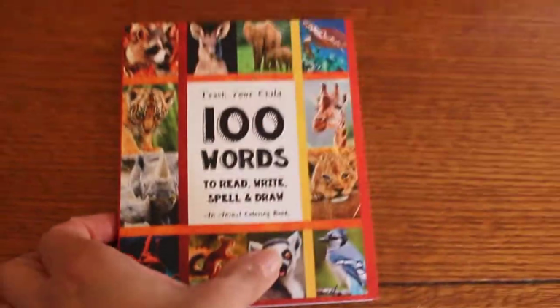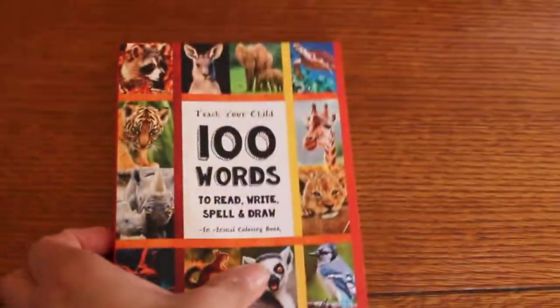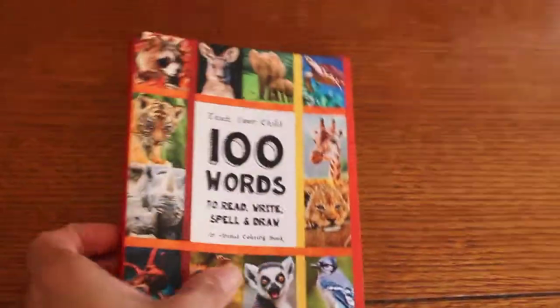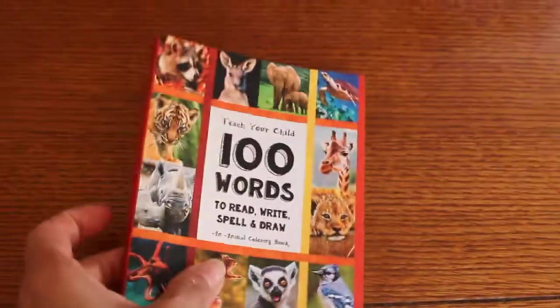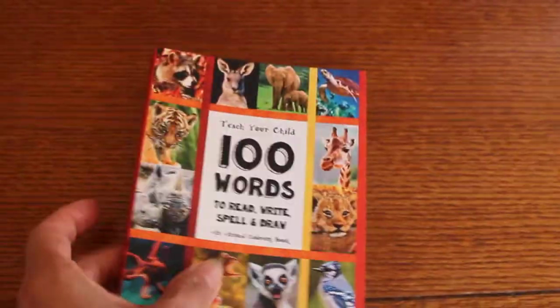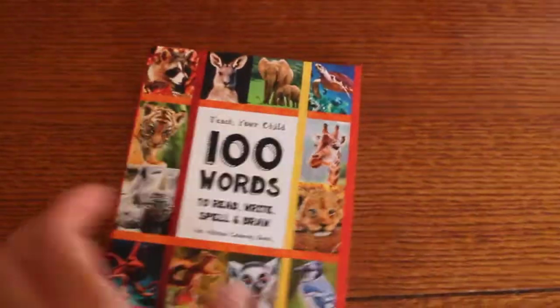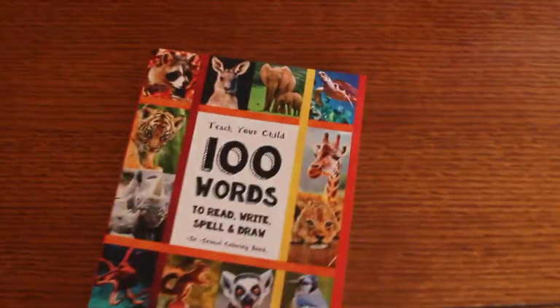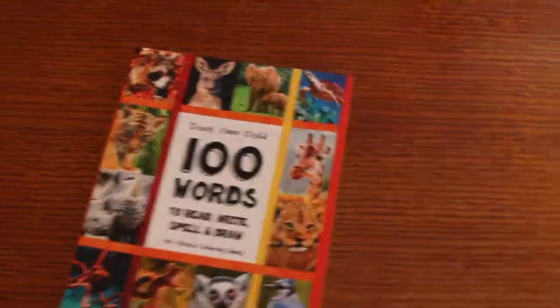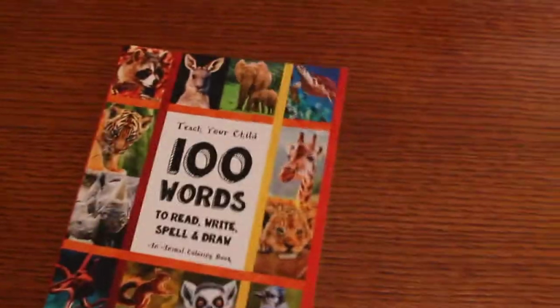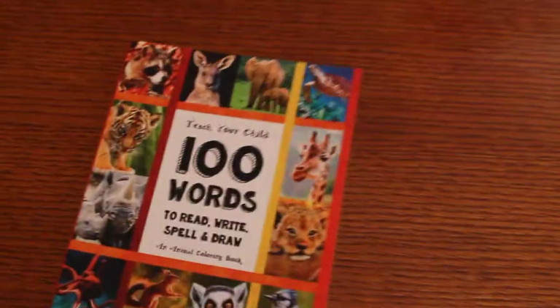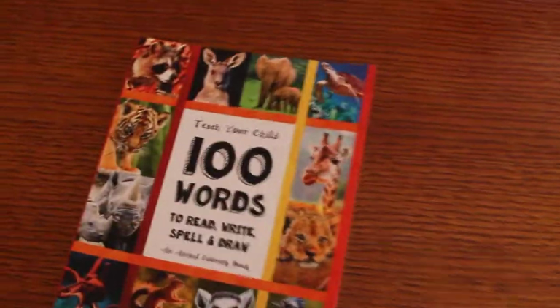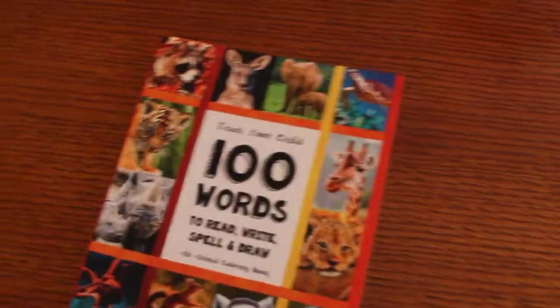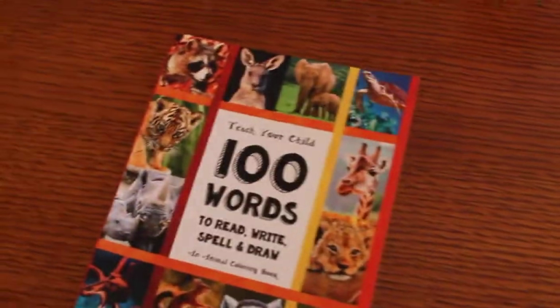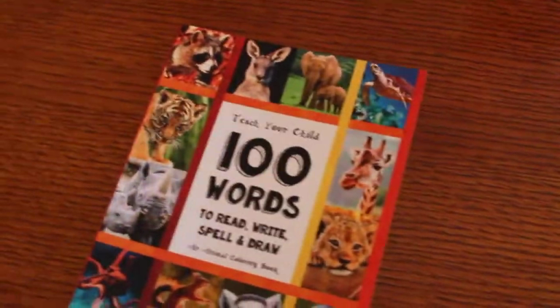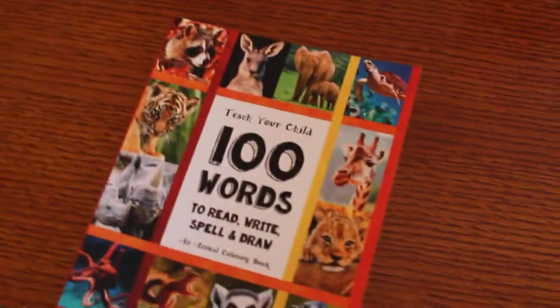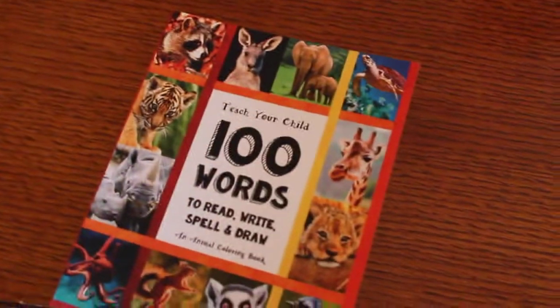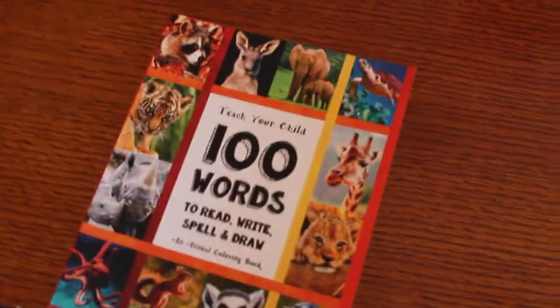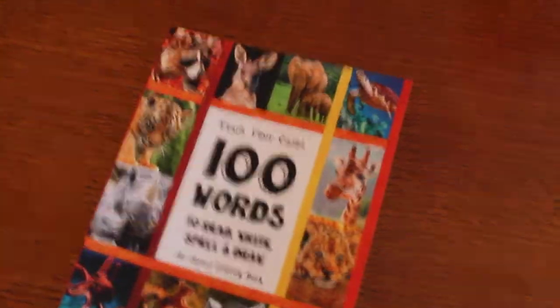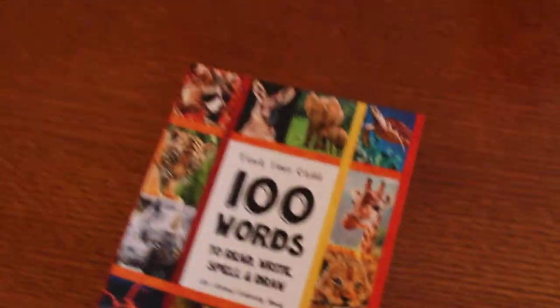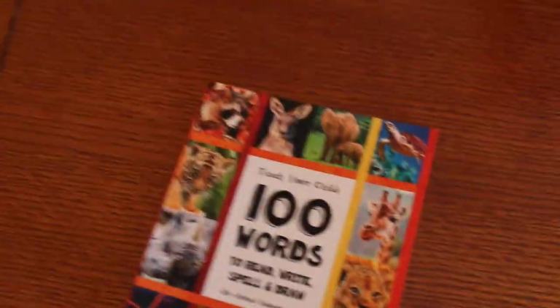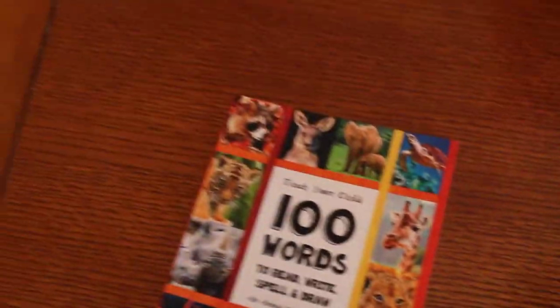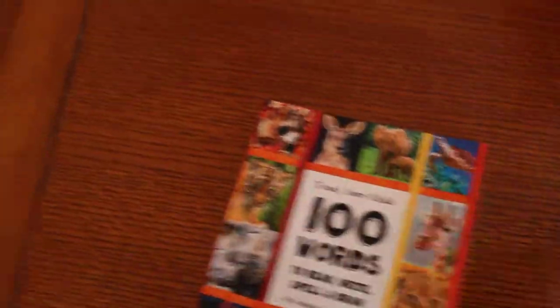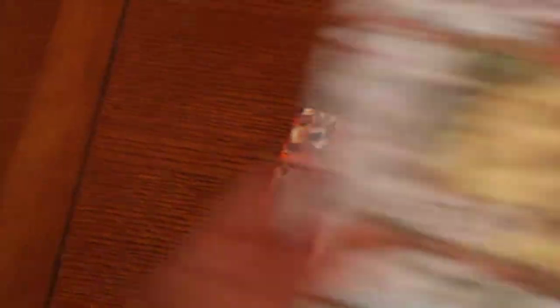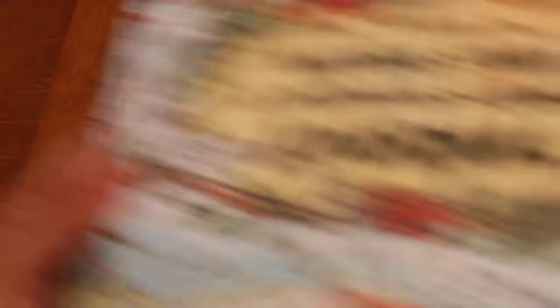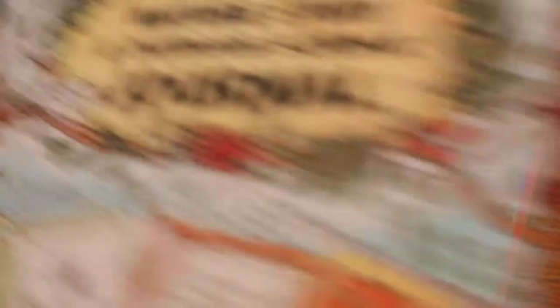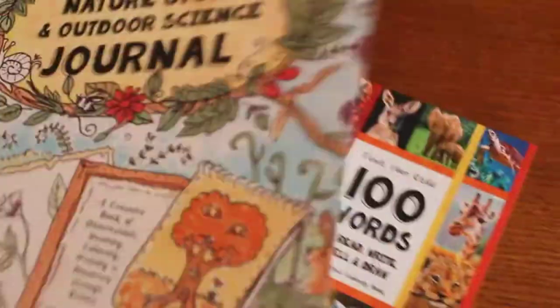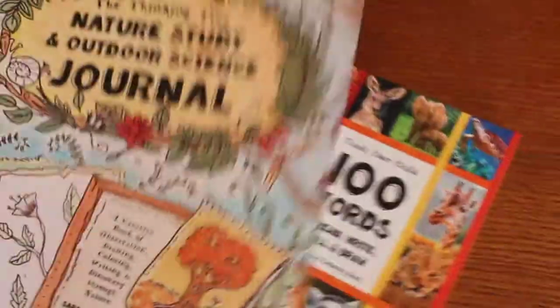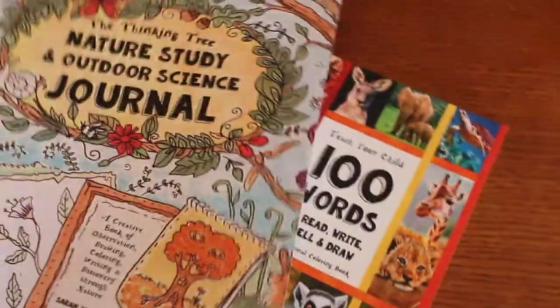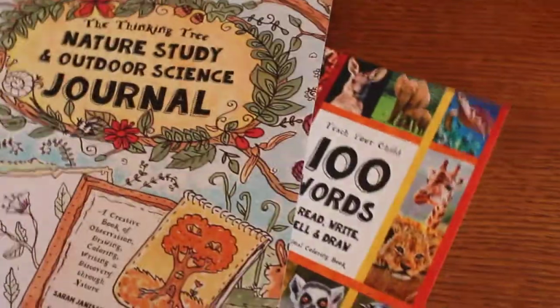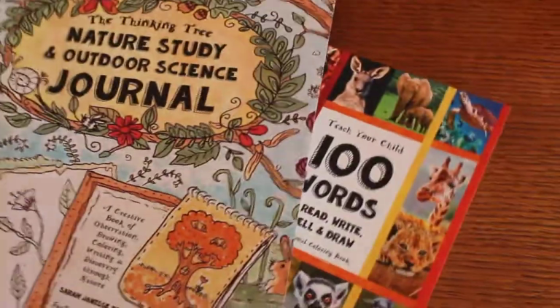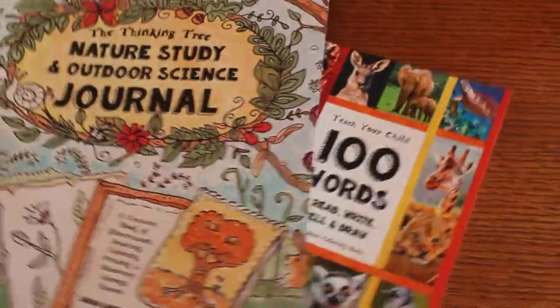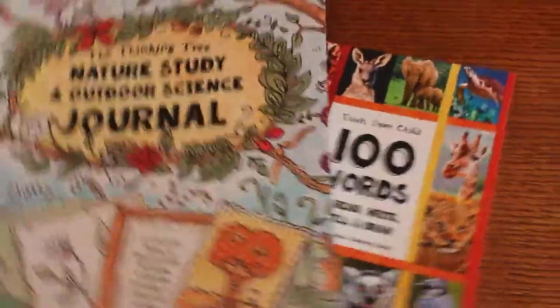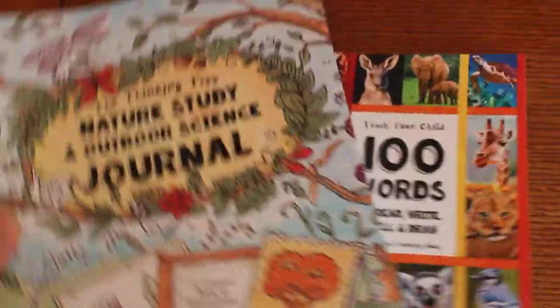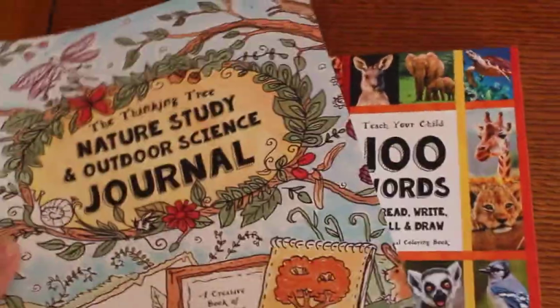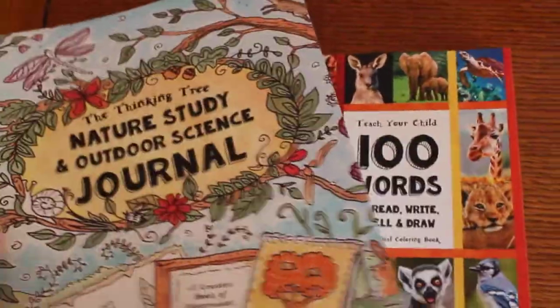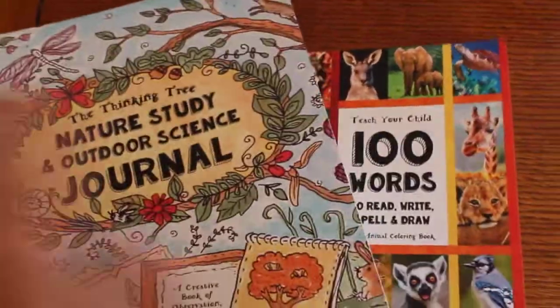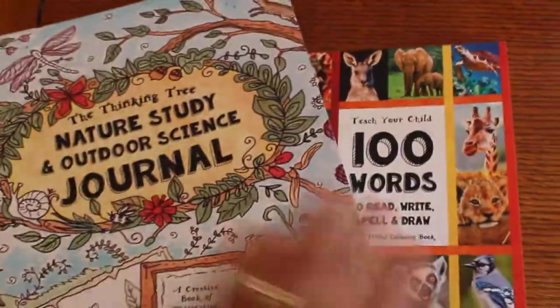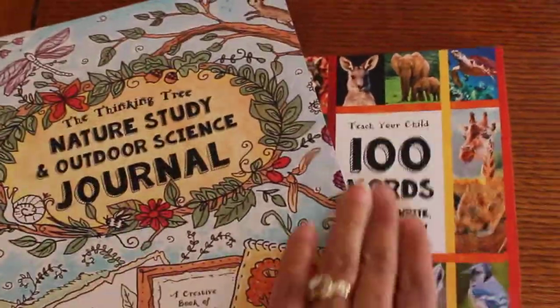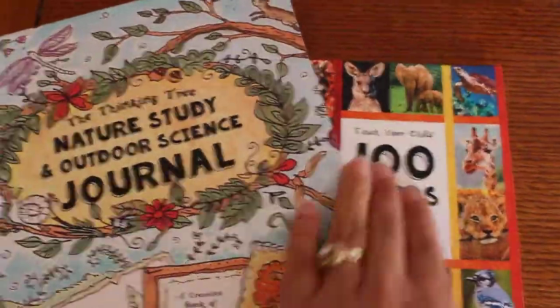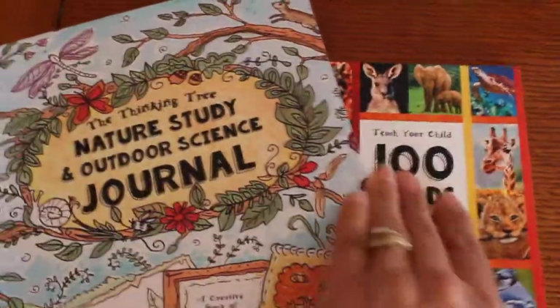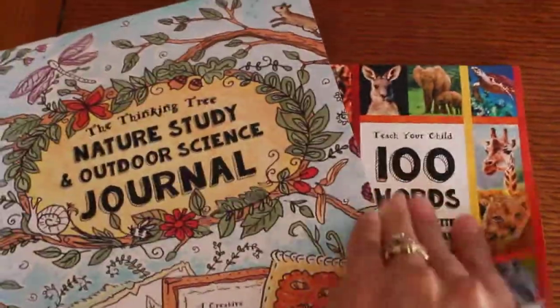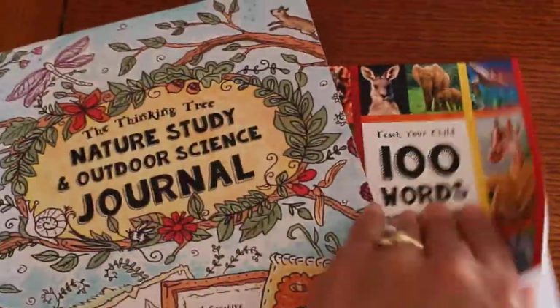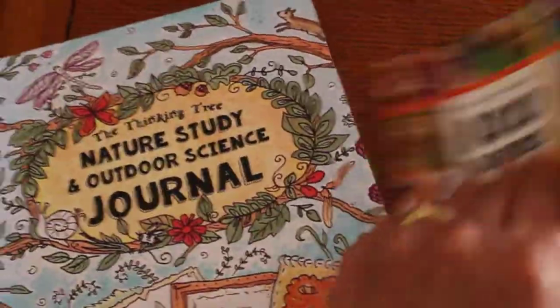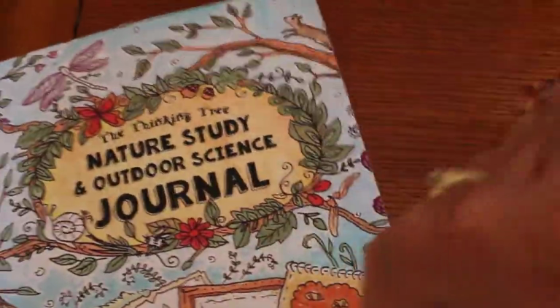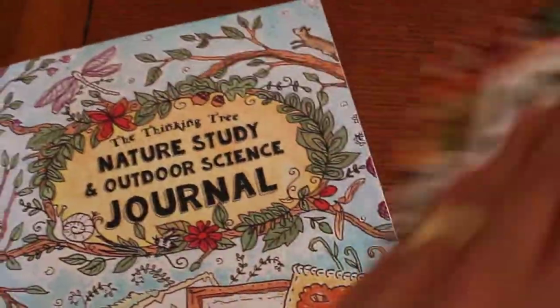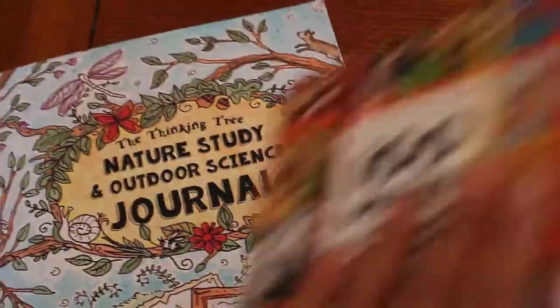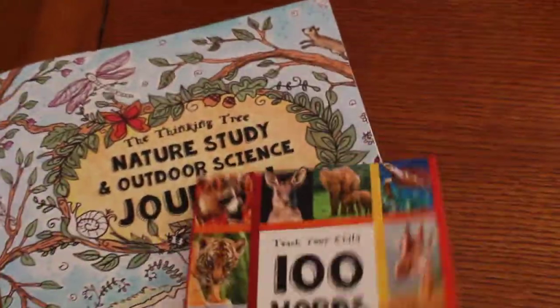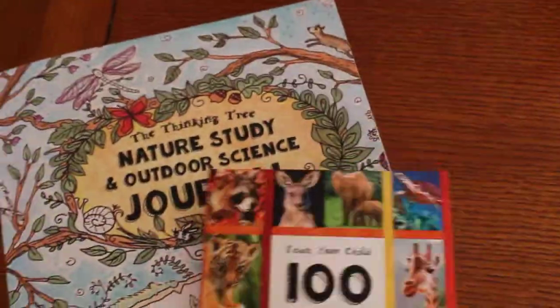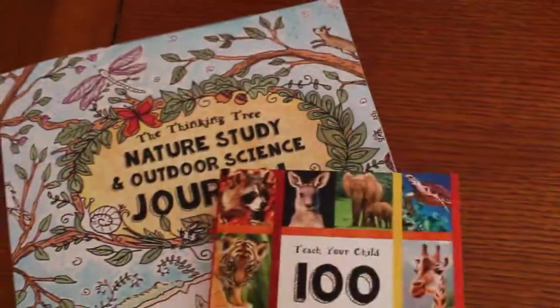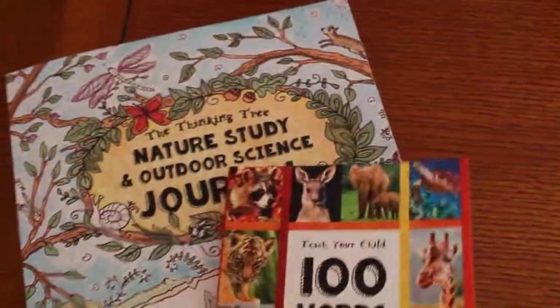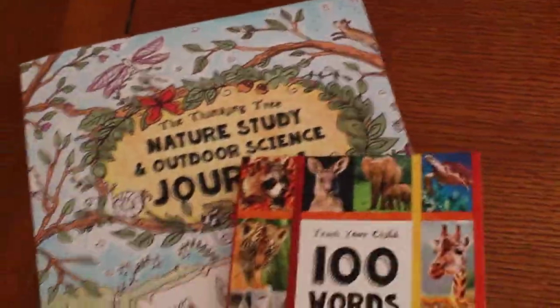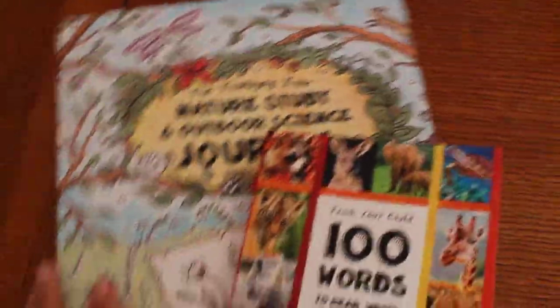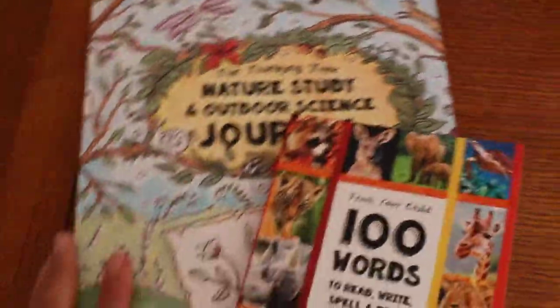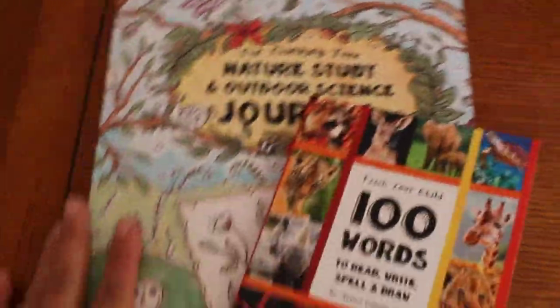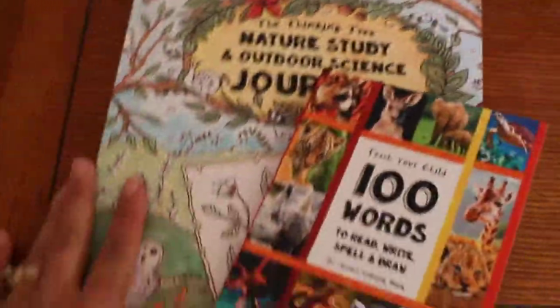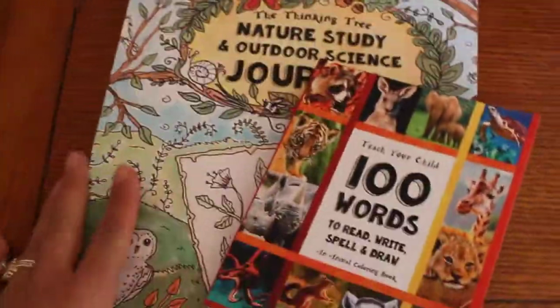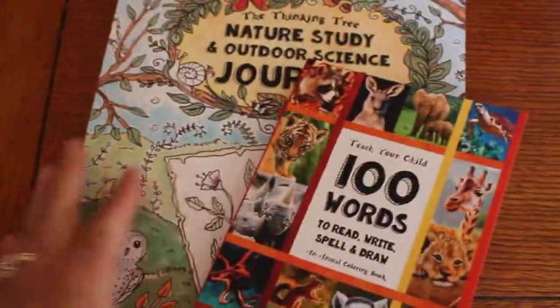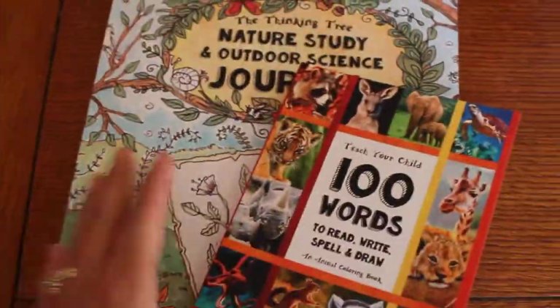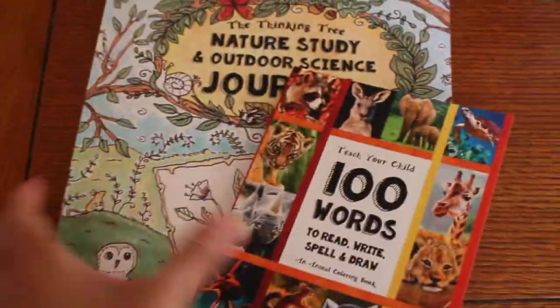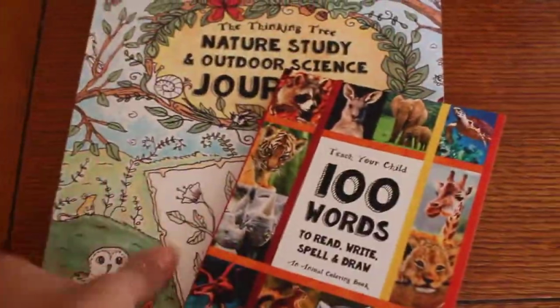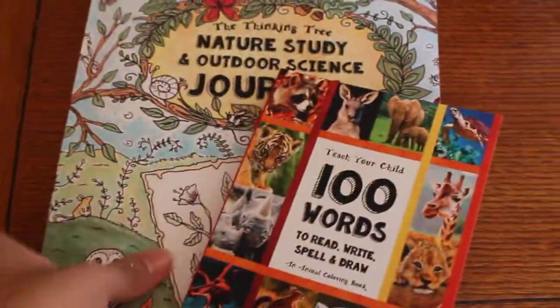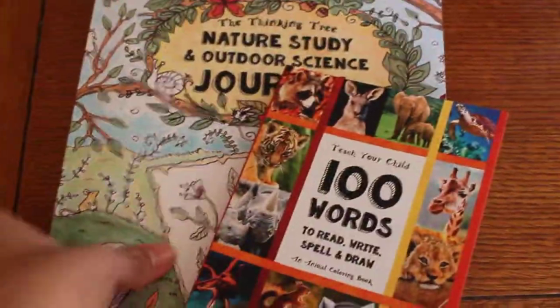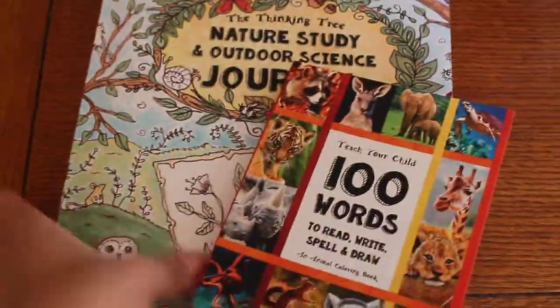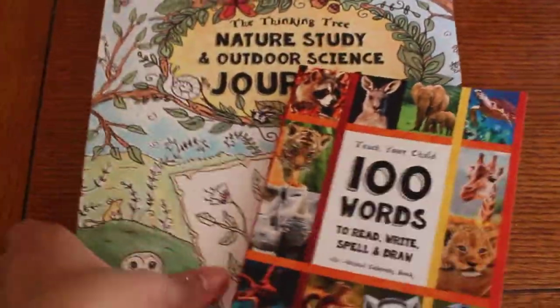And this is one of the smaller ones, as you can see. It's smaller than the other books, the other journals.